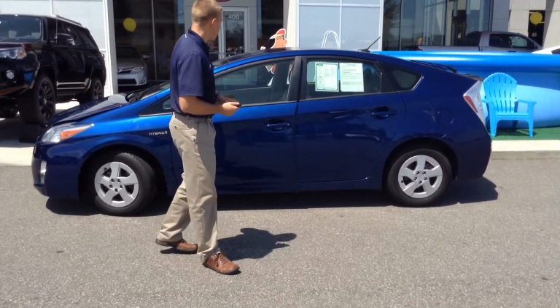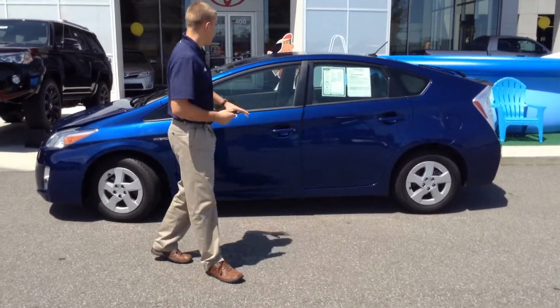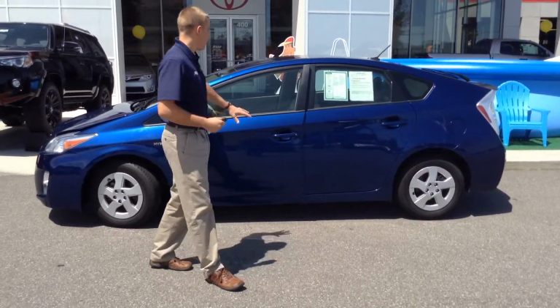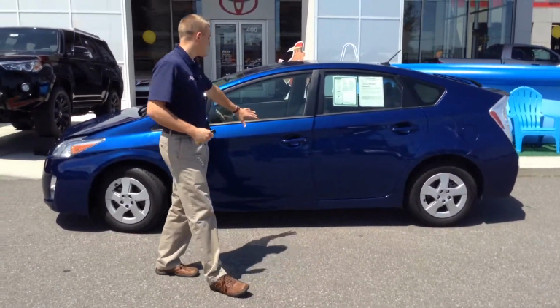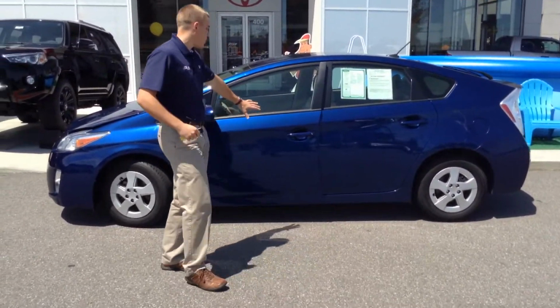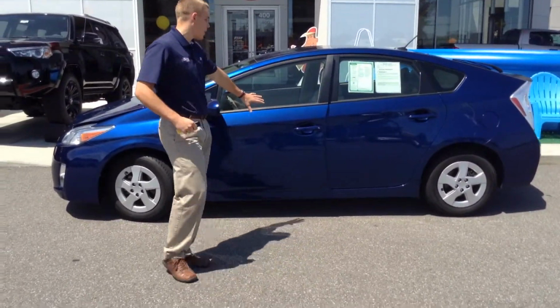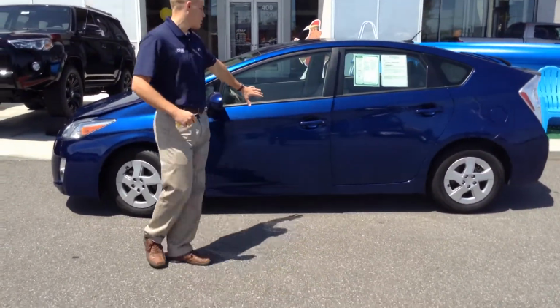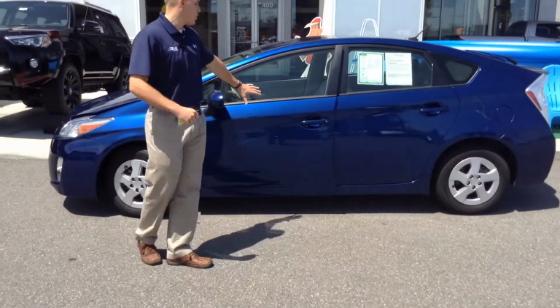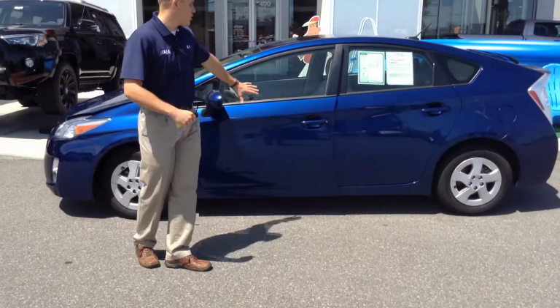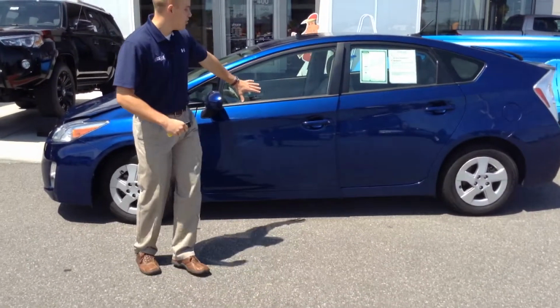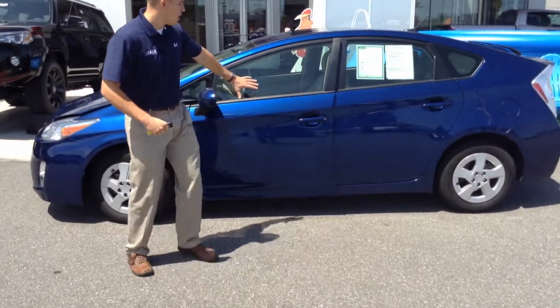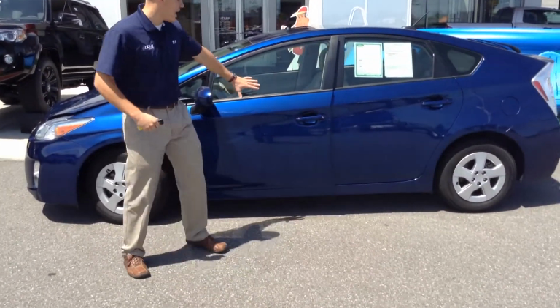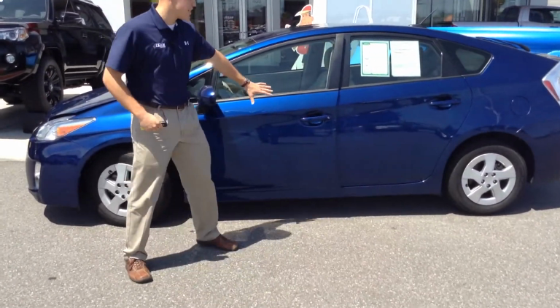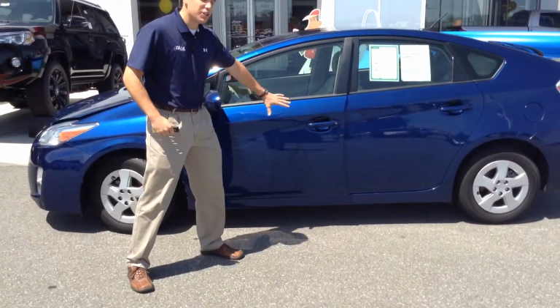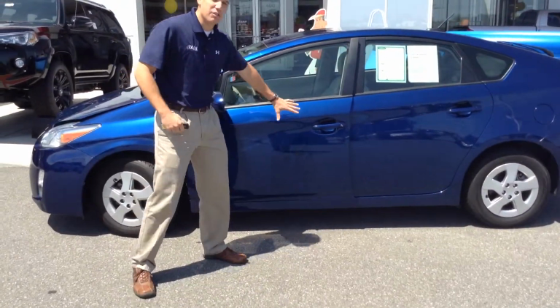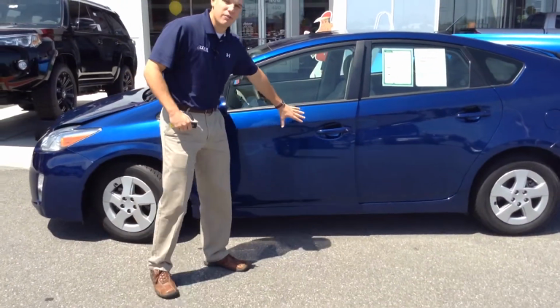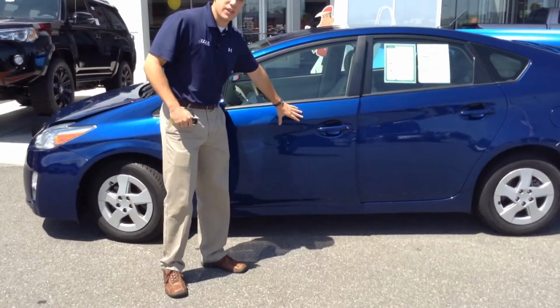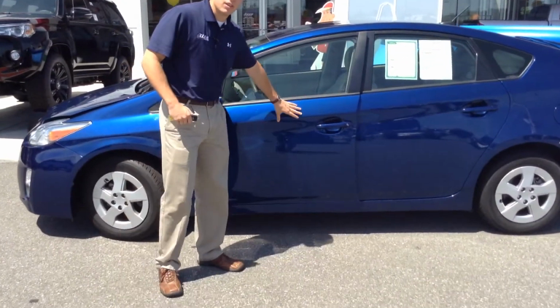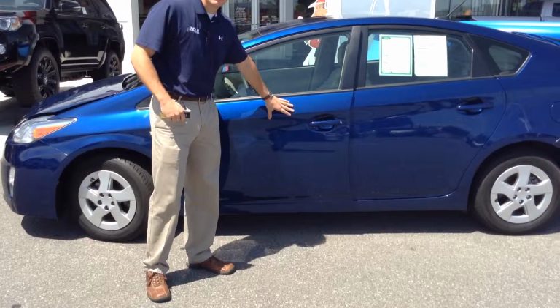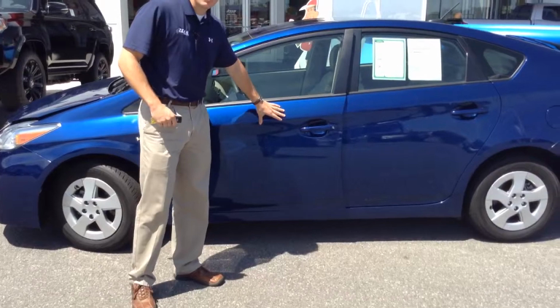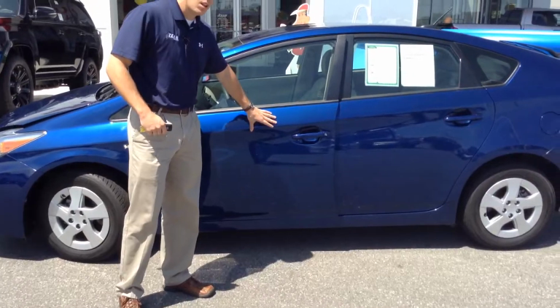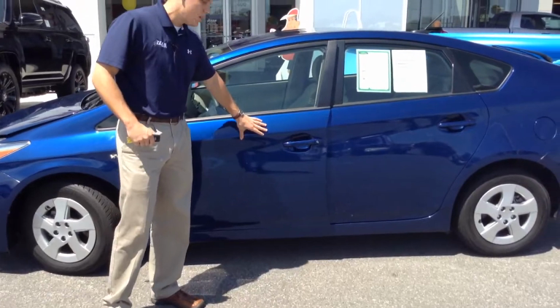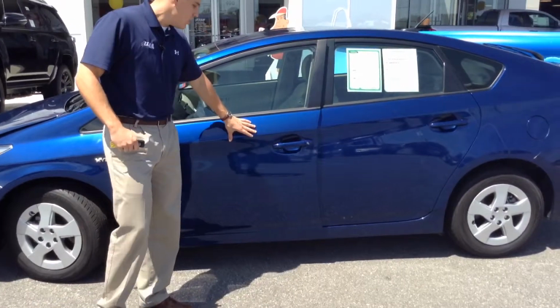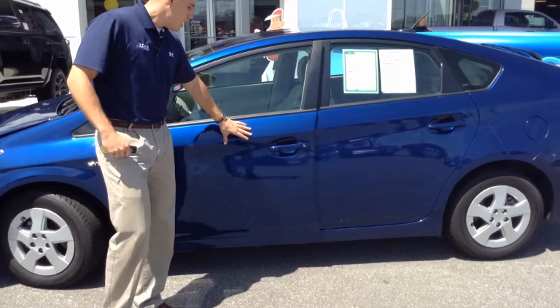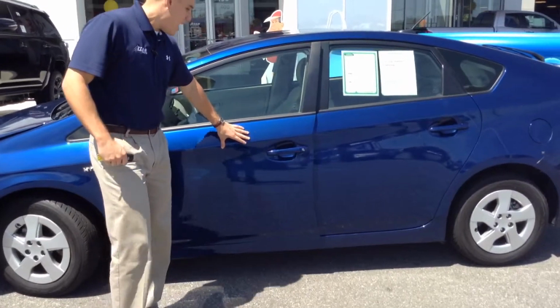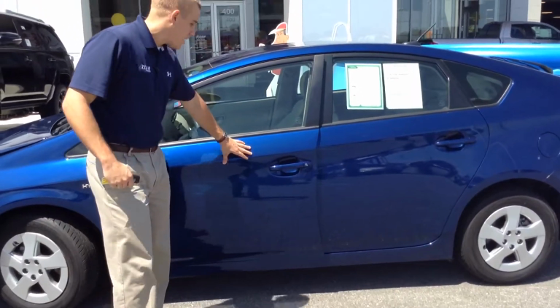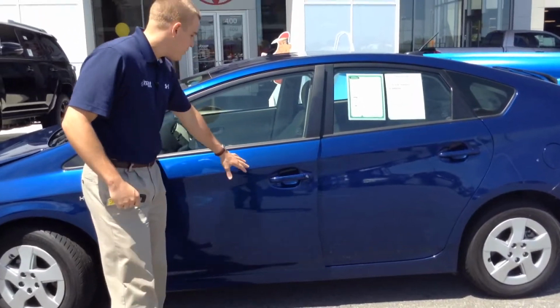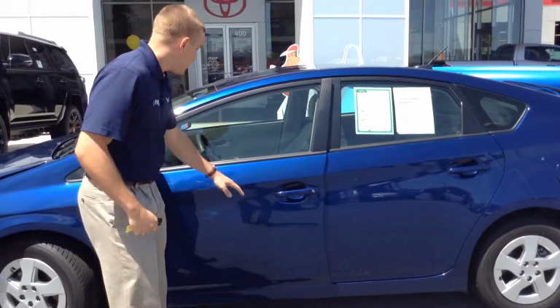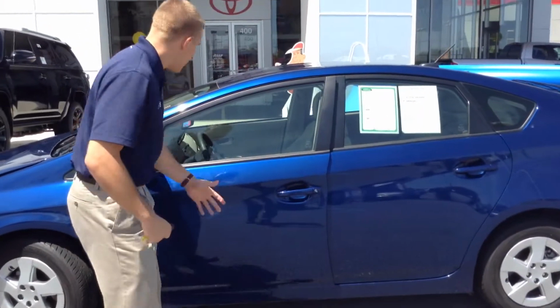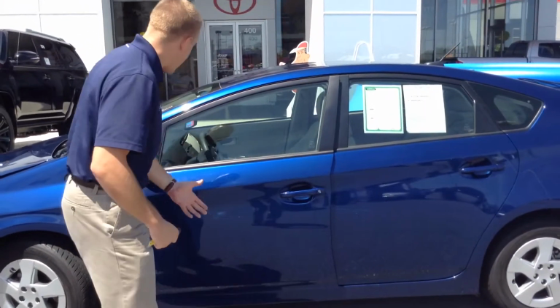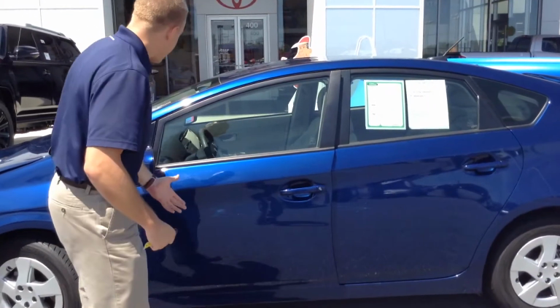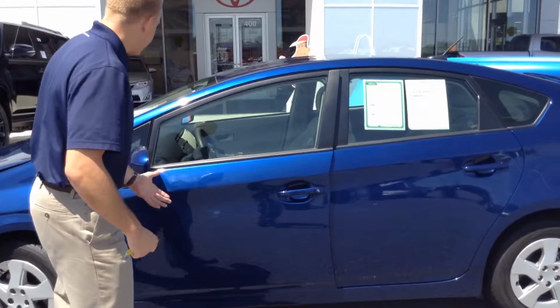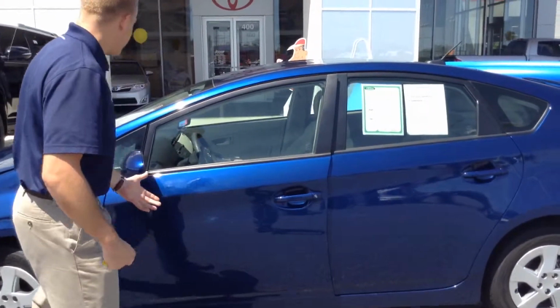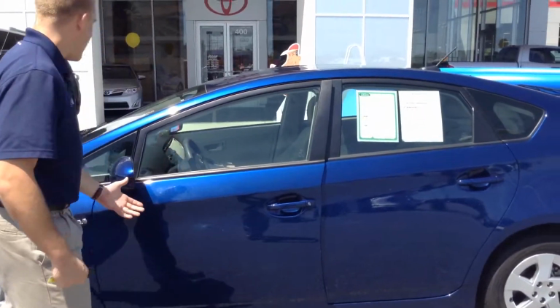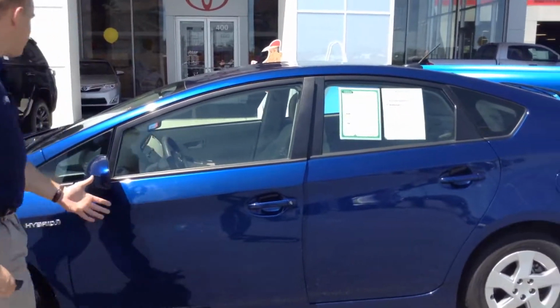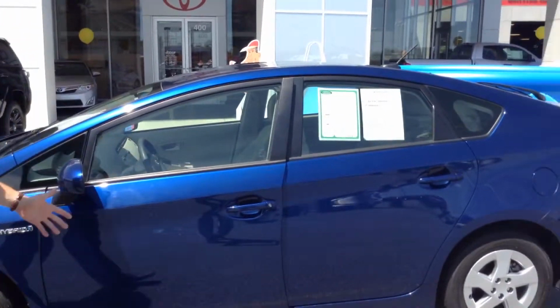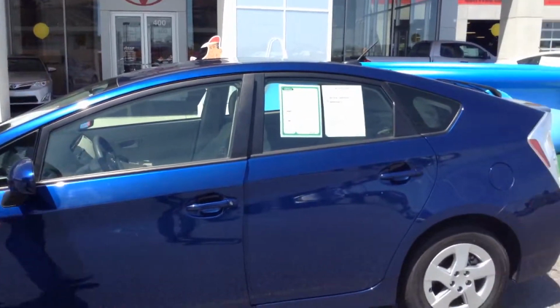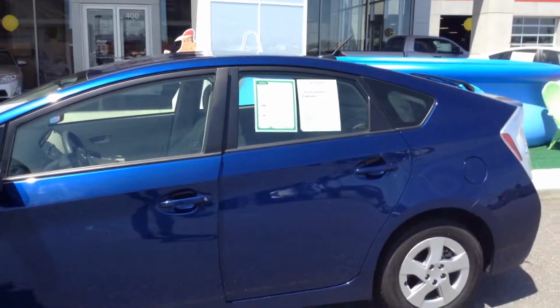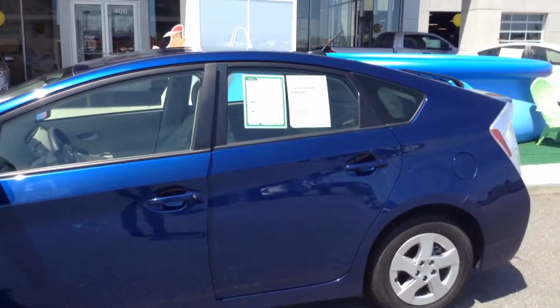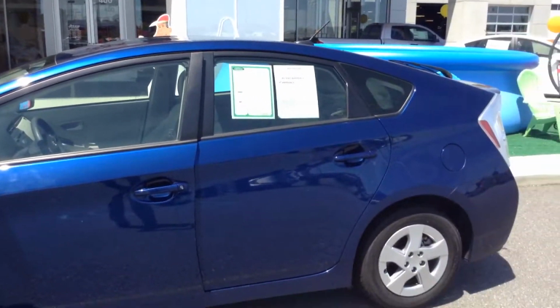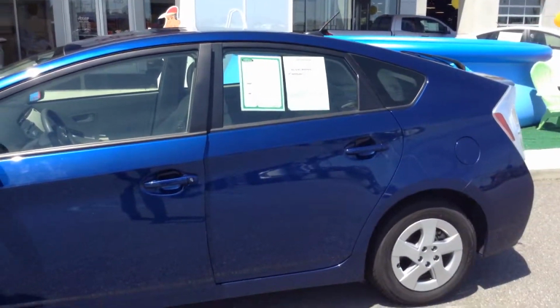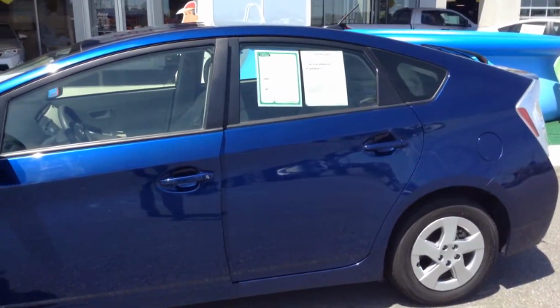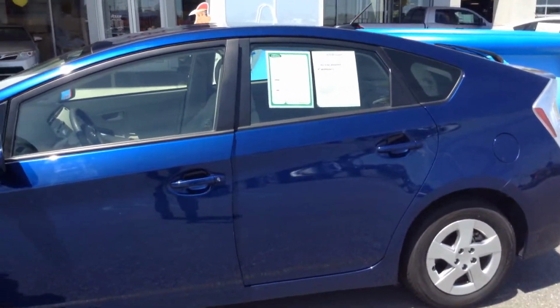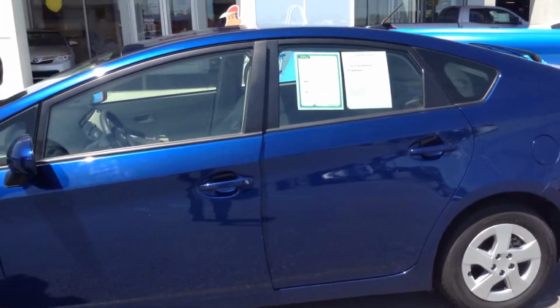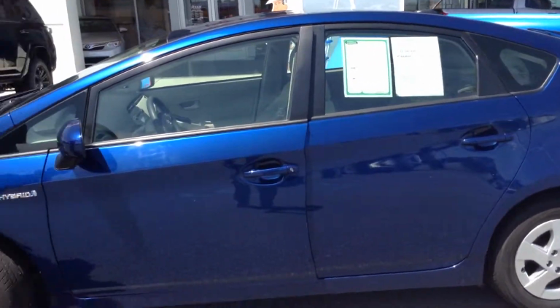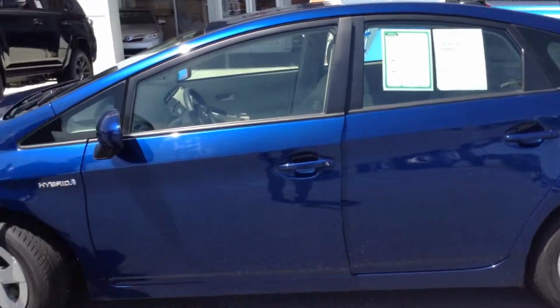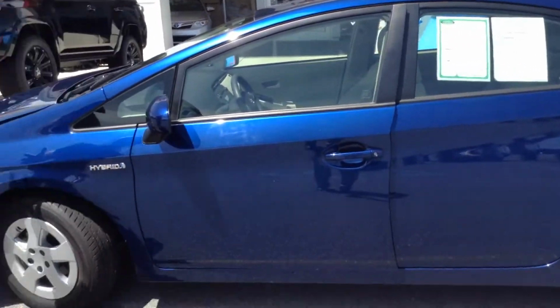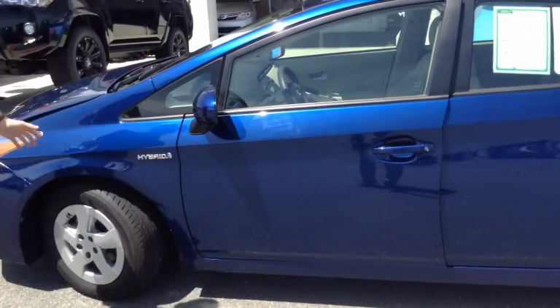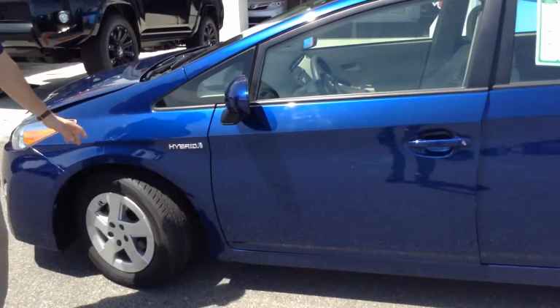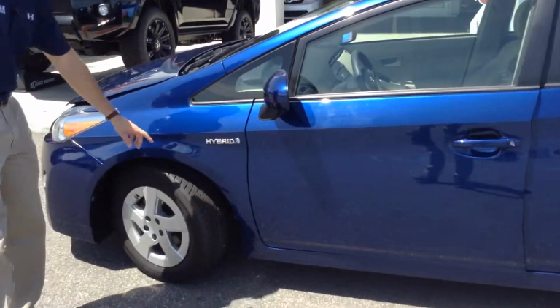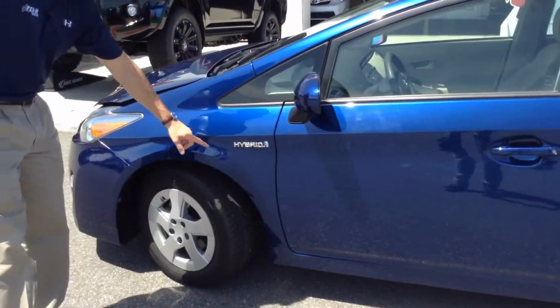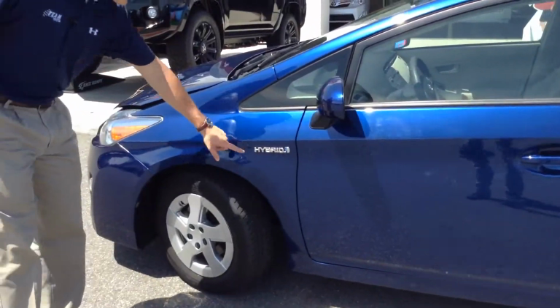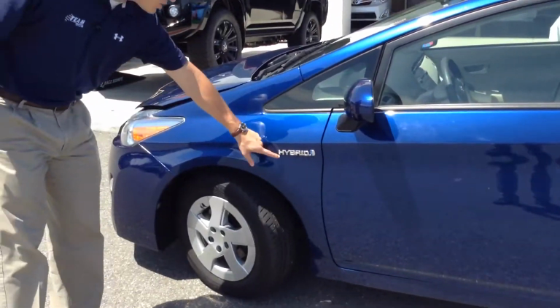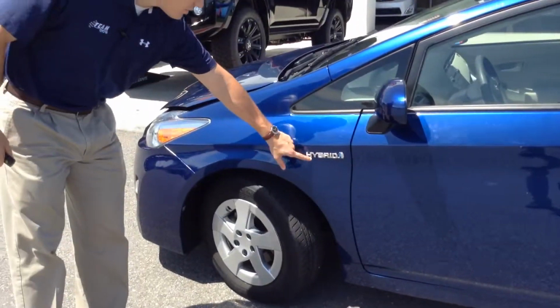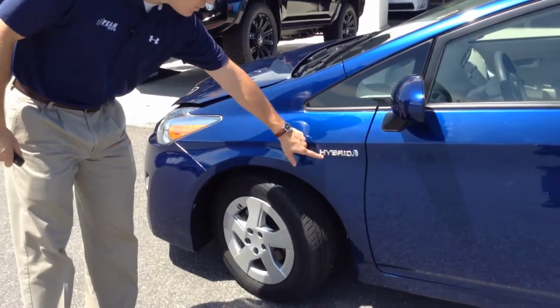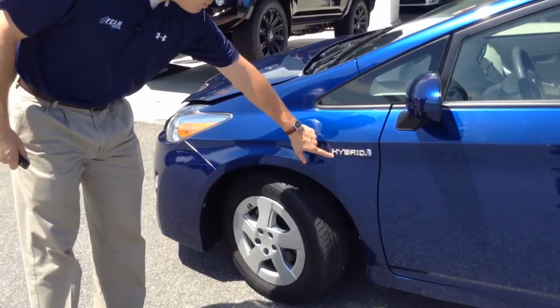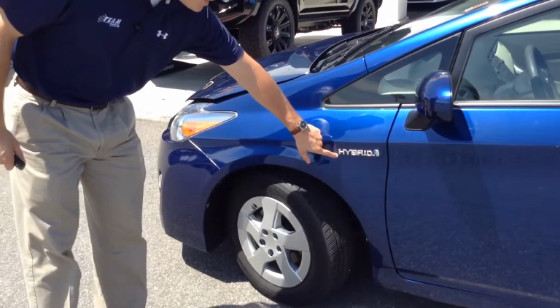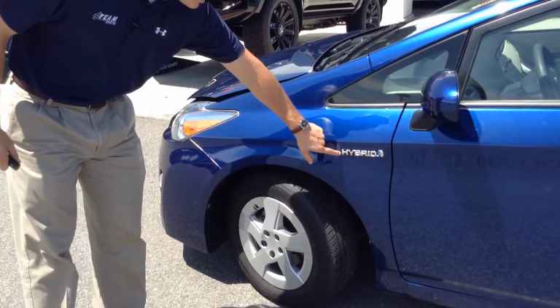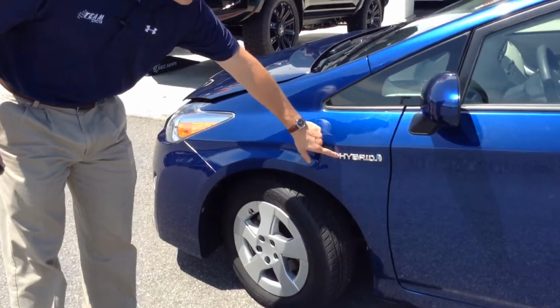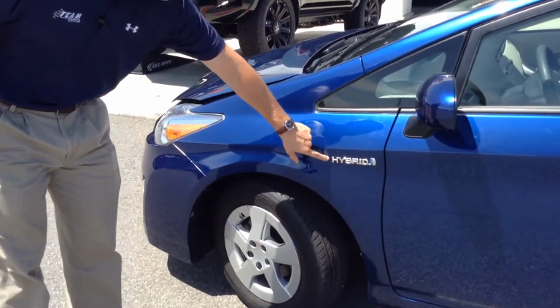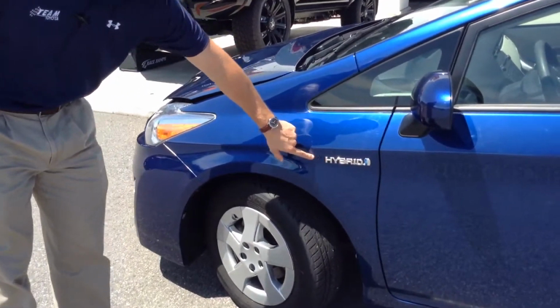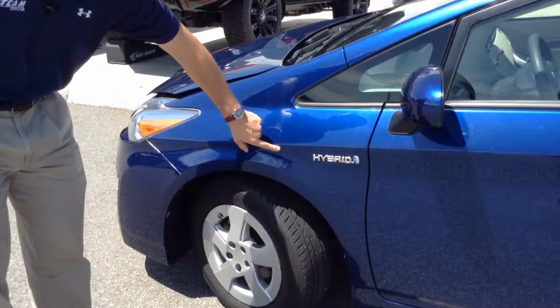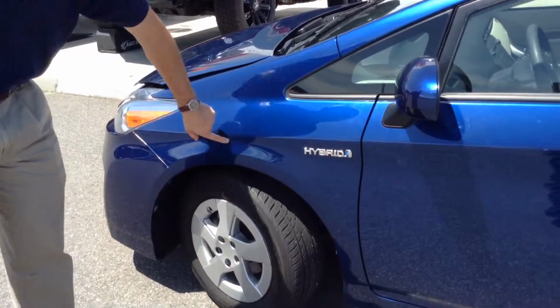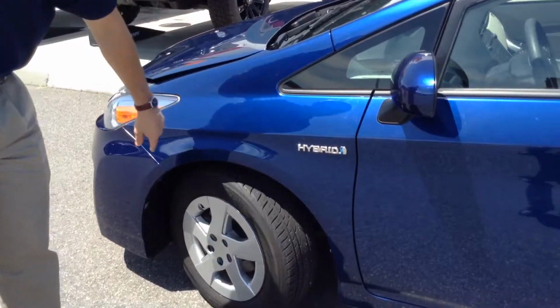First I want to show you the exterior of the vehicle. I'll give it a nine out of ten — there's no dings or dents, just a few minor mishaps around the hybrid.